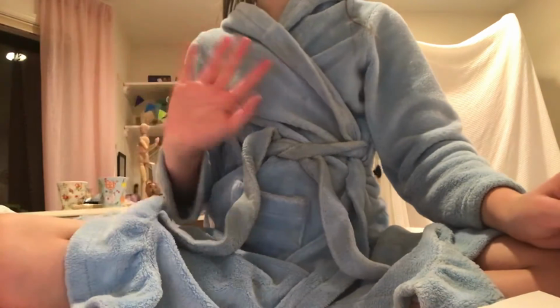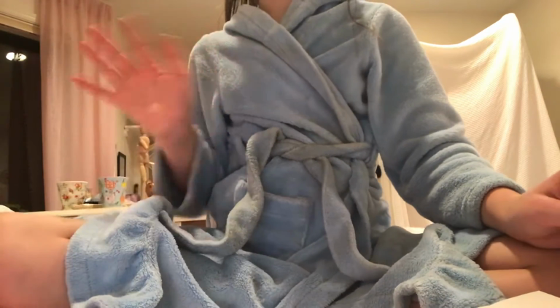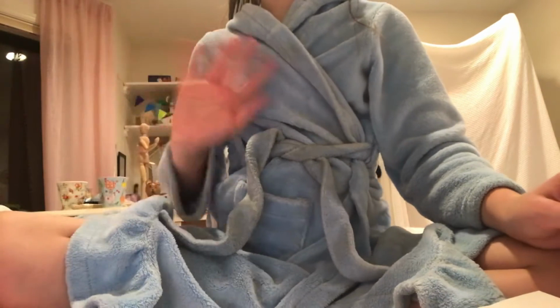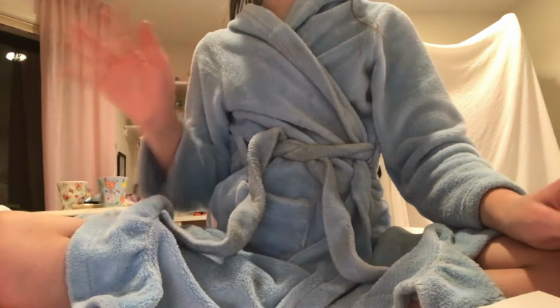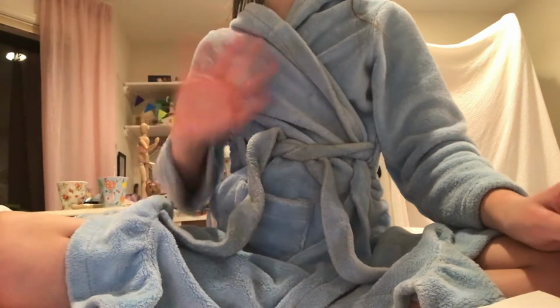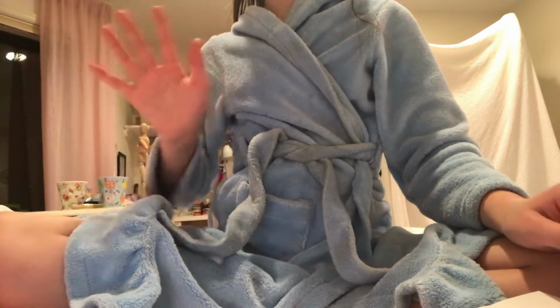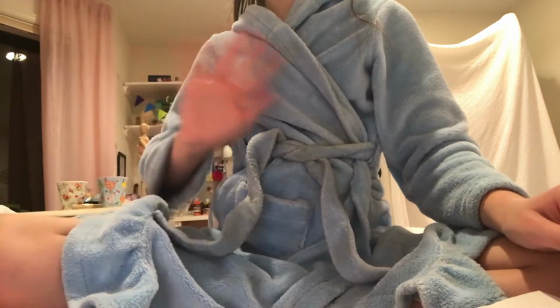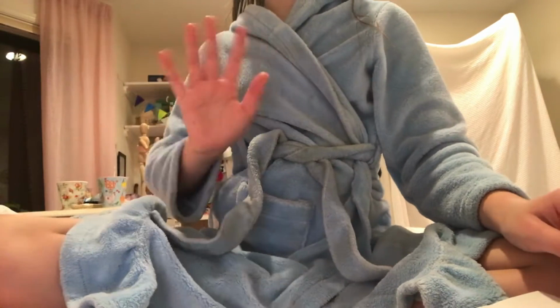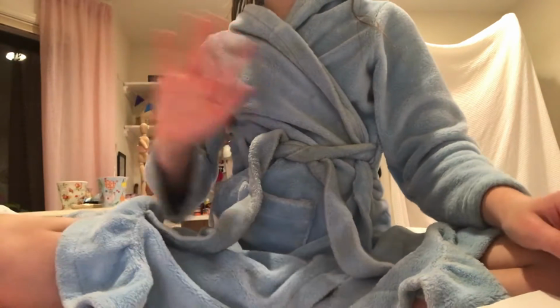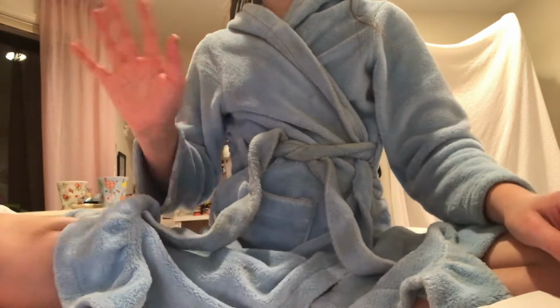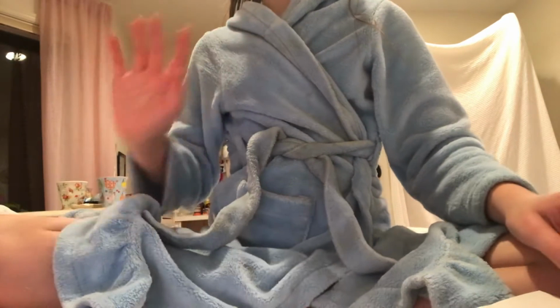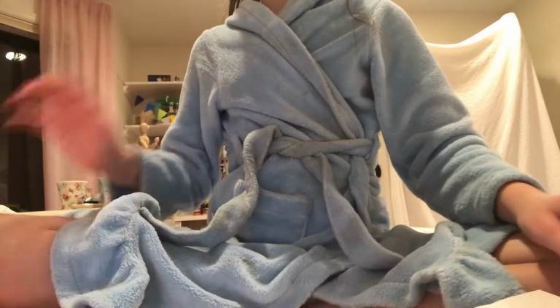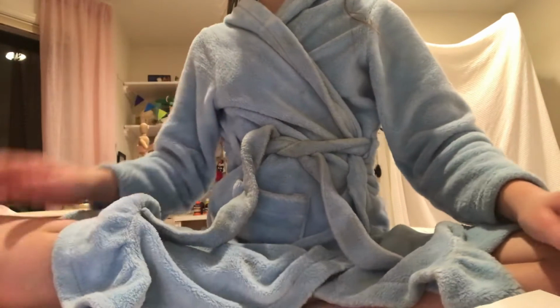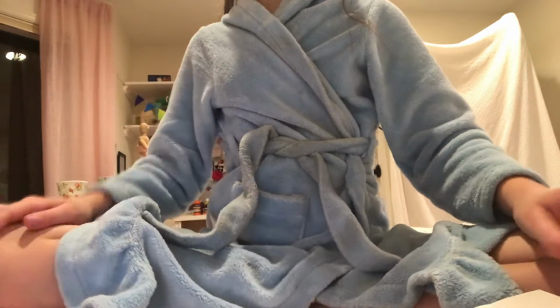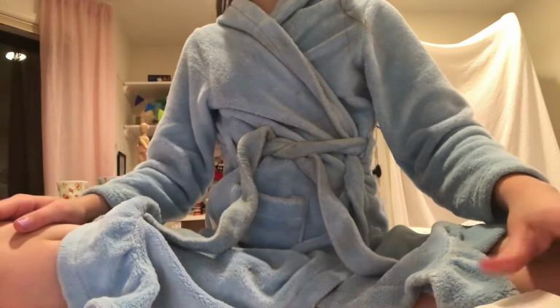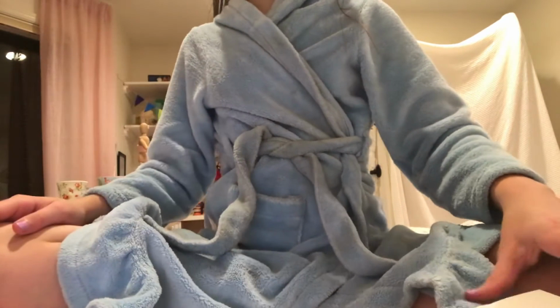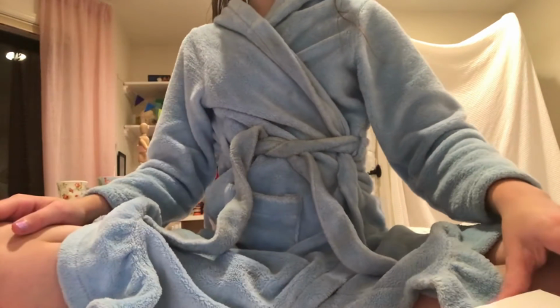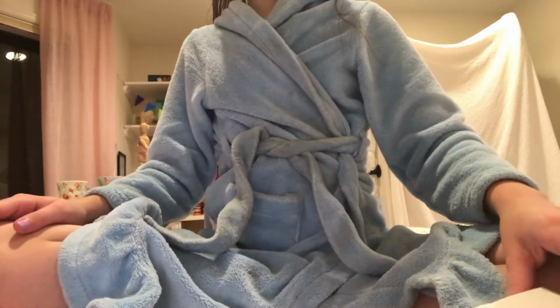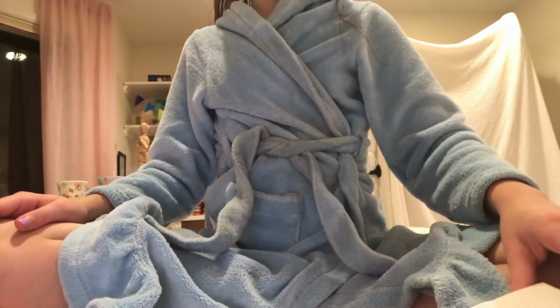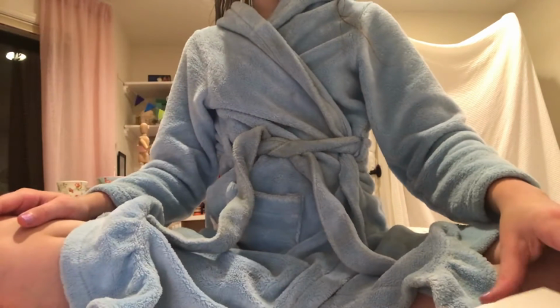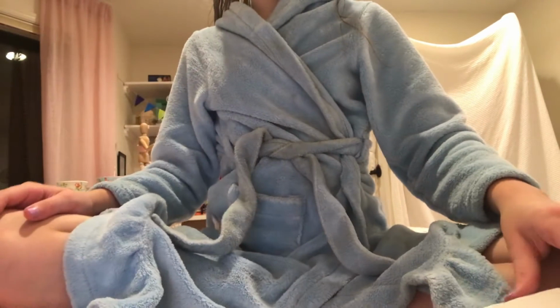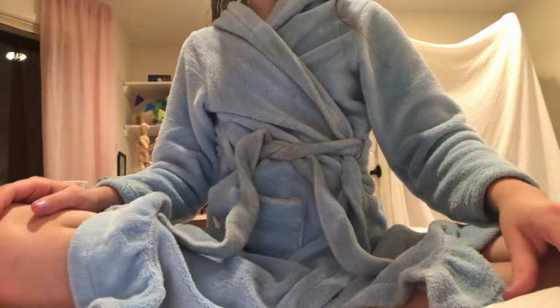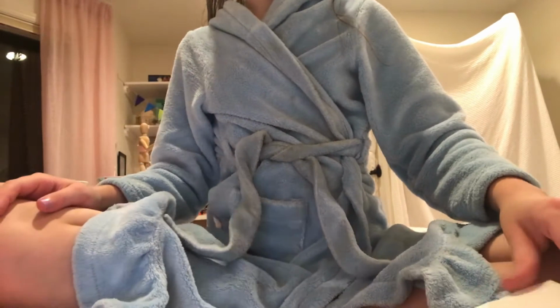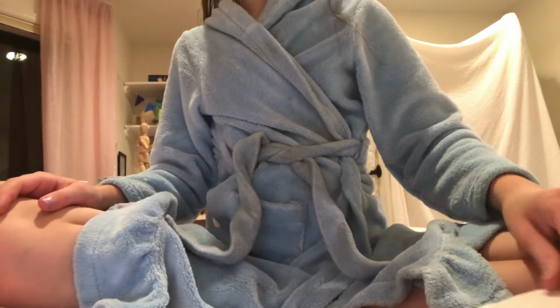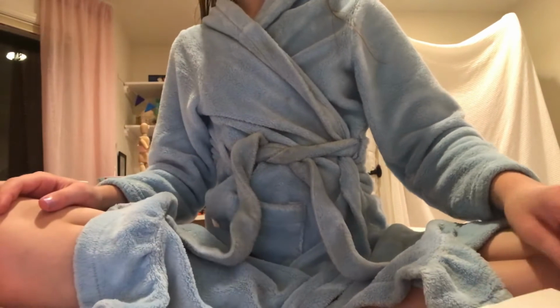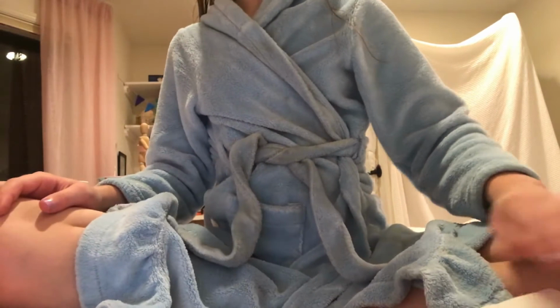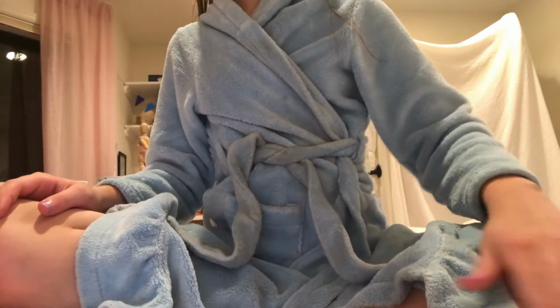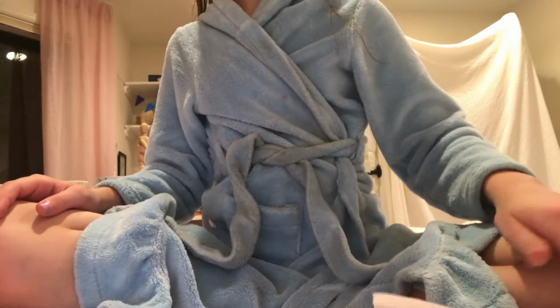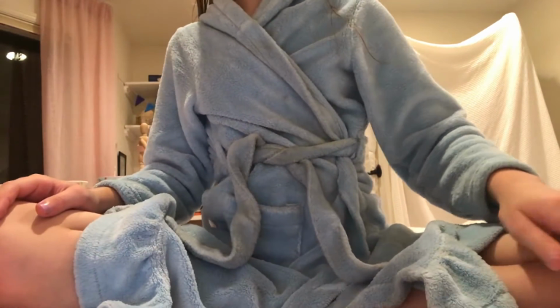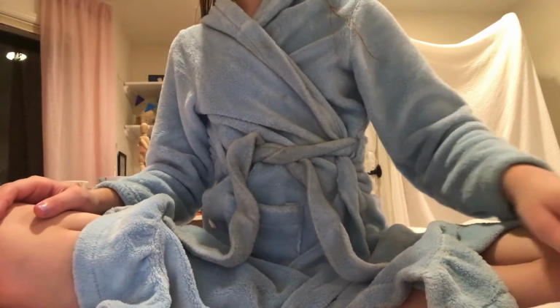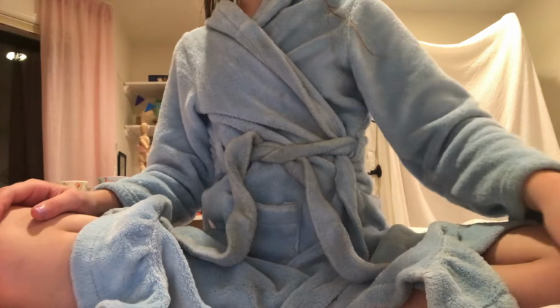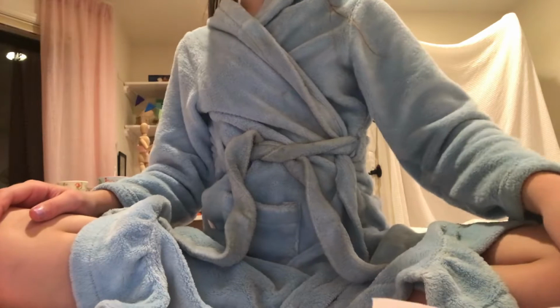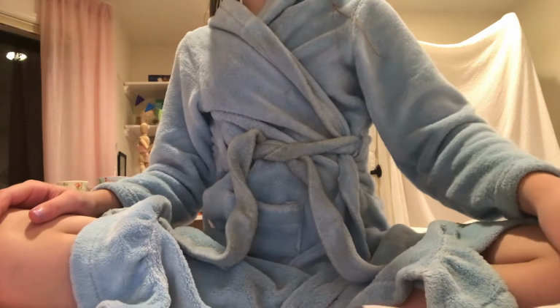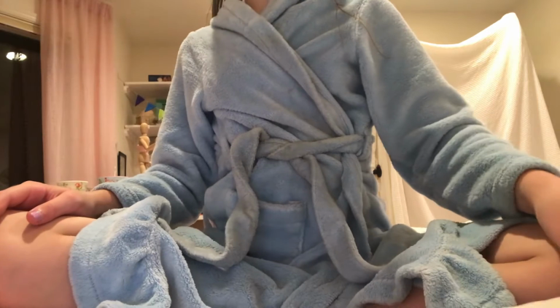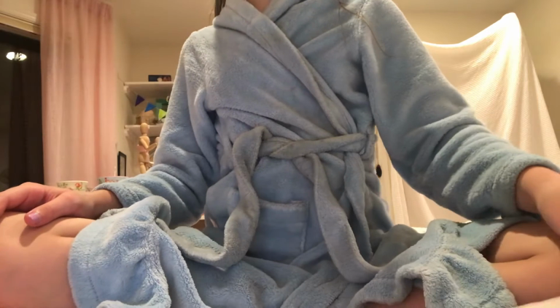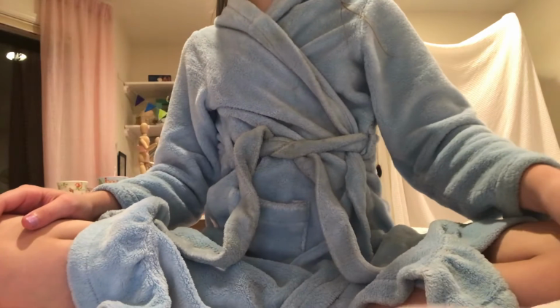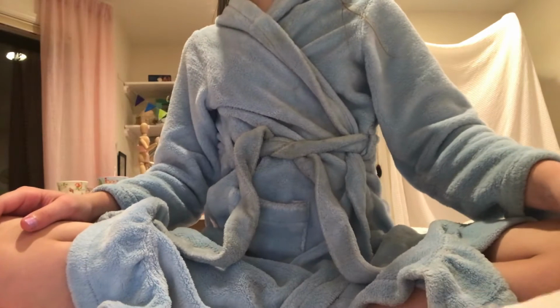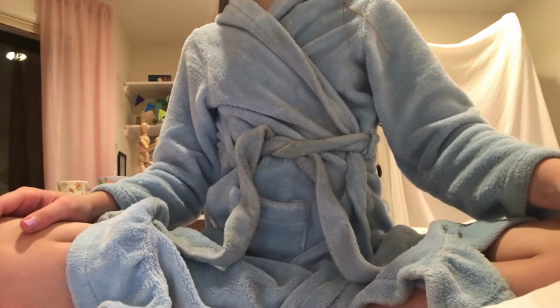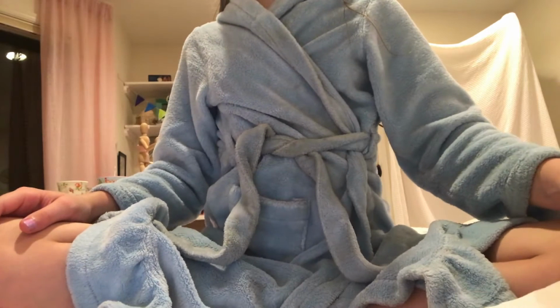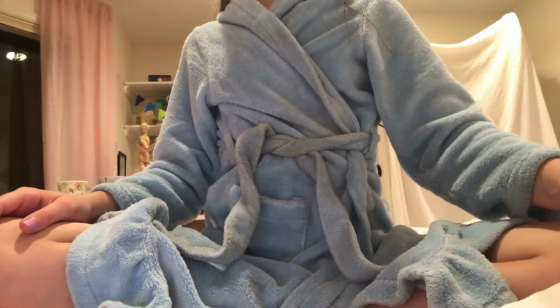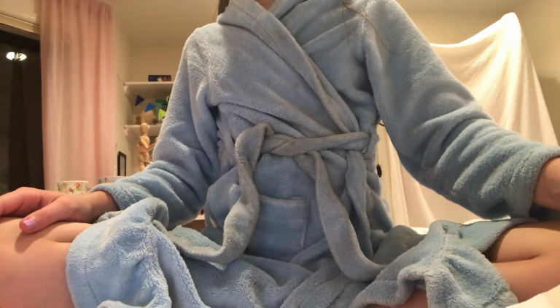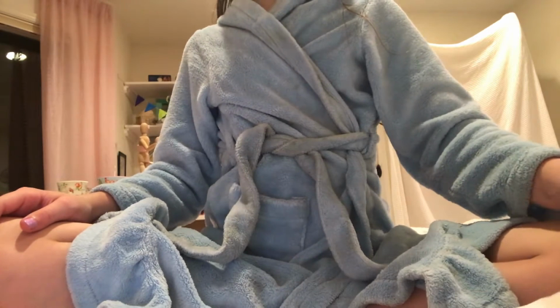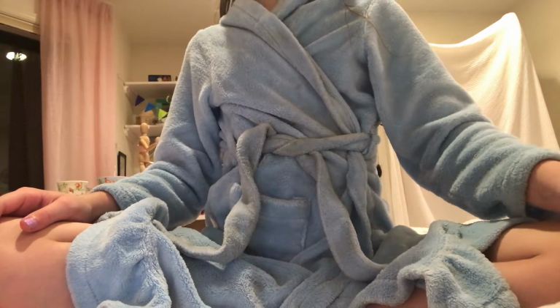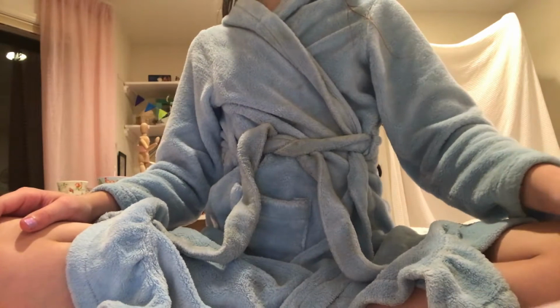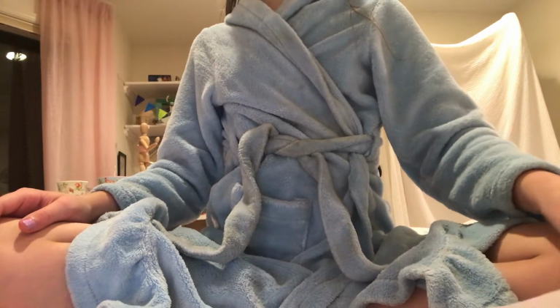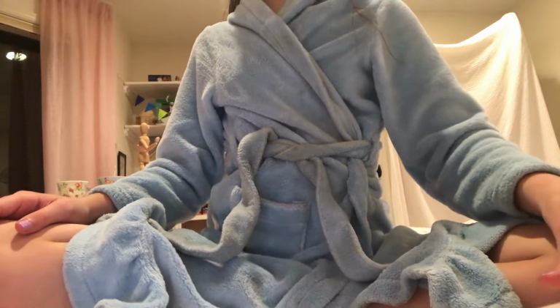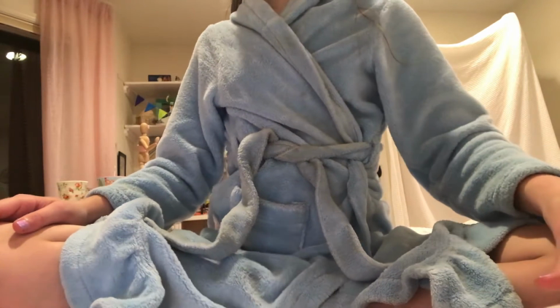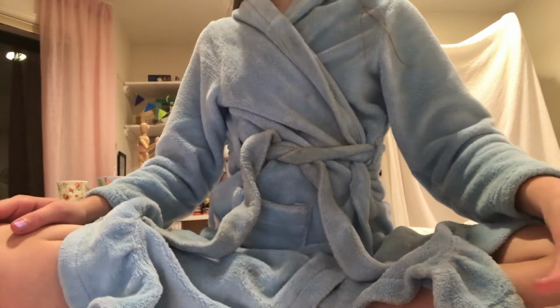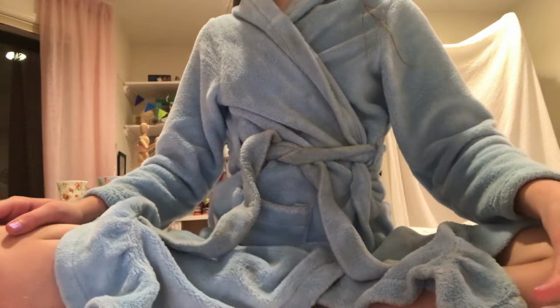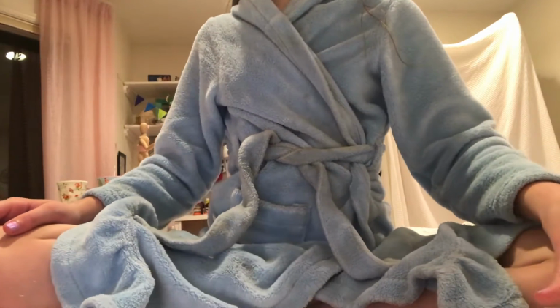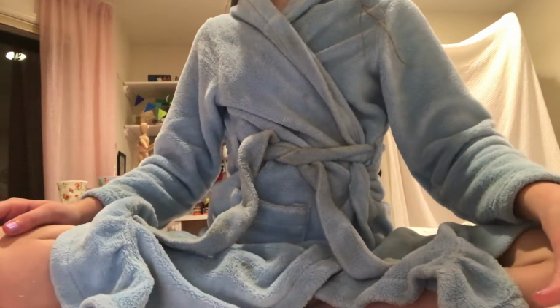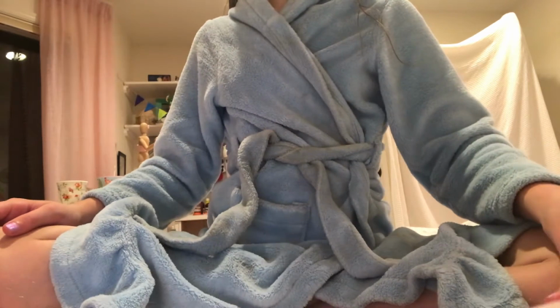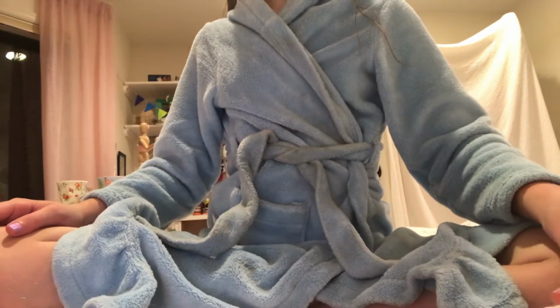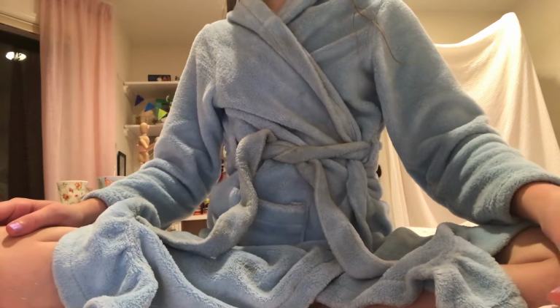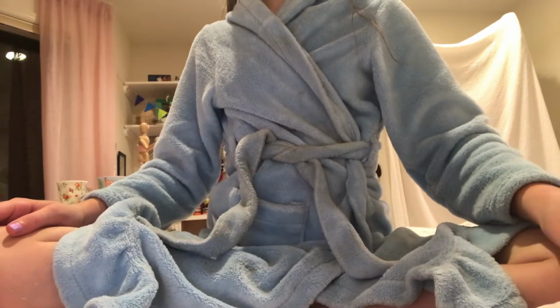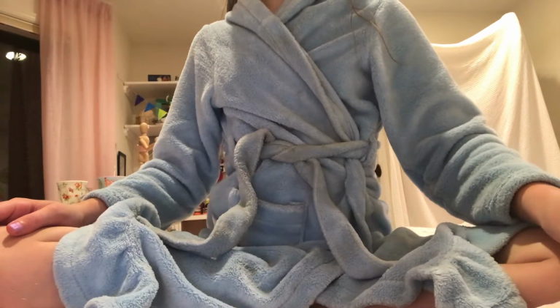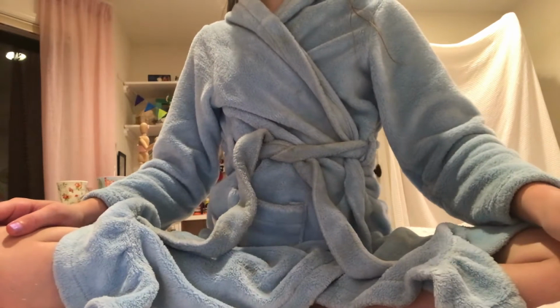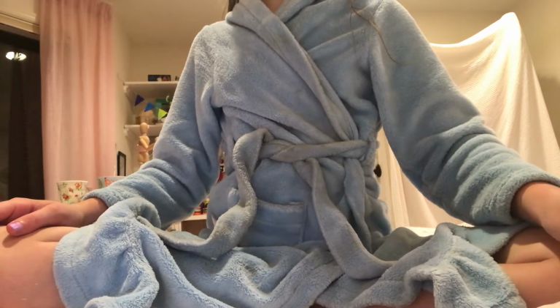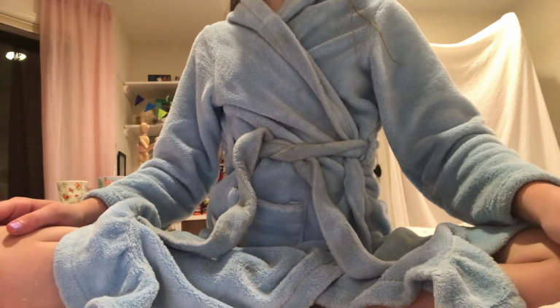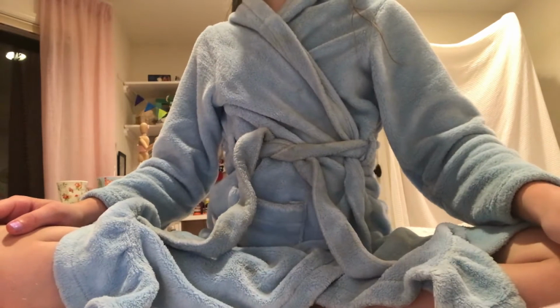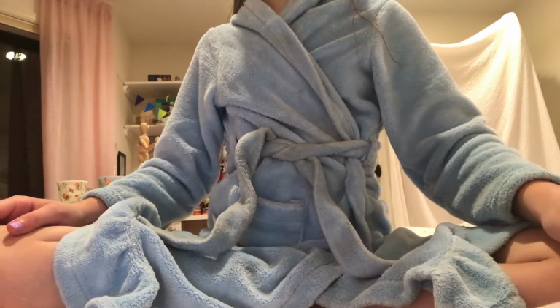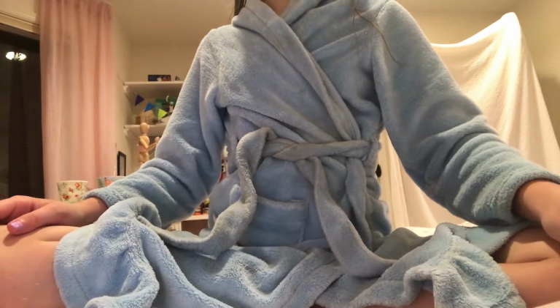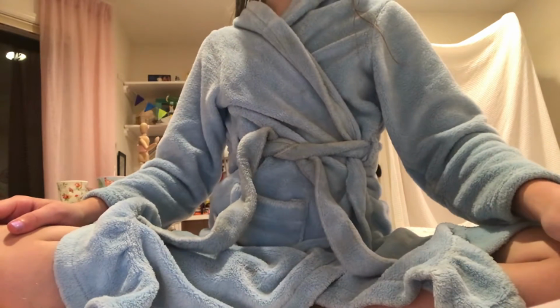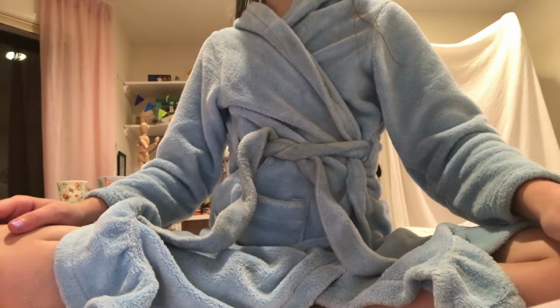Hi everybody! I'm going to be leaving to go on a trip now, and I want to show you a few of my pictures I've been drawing.